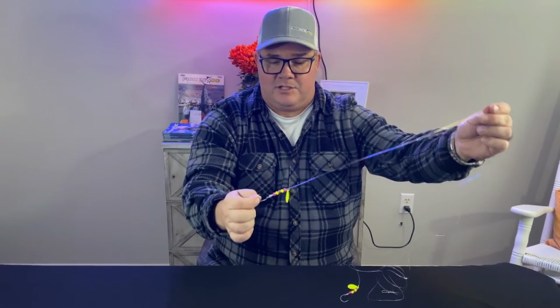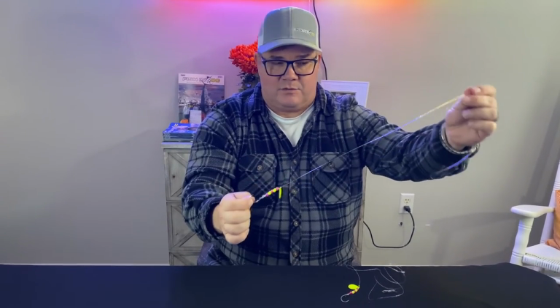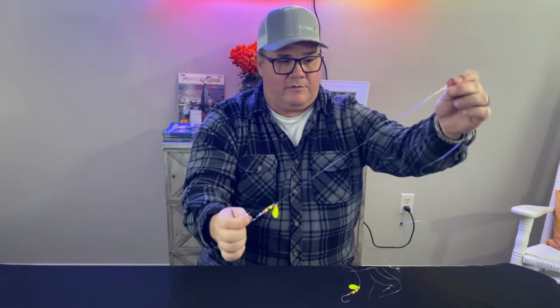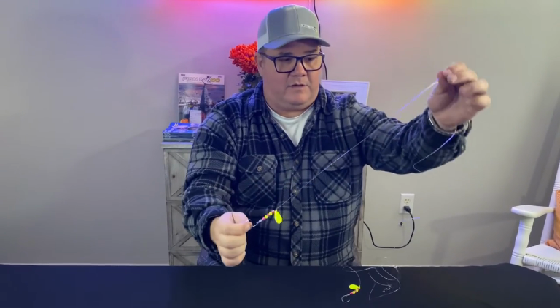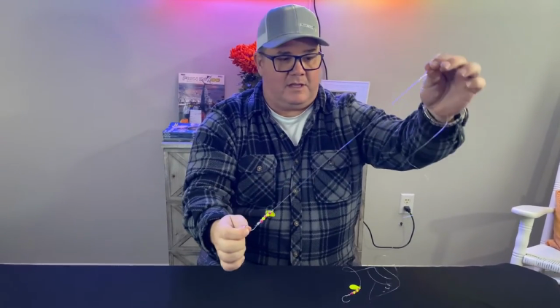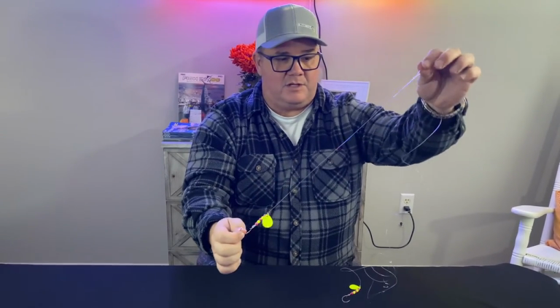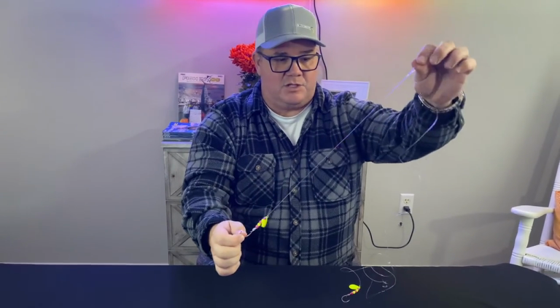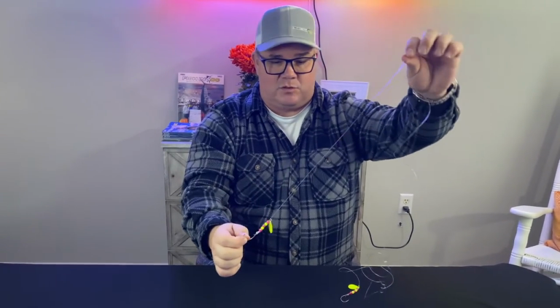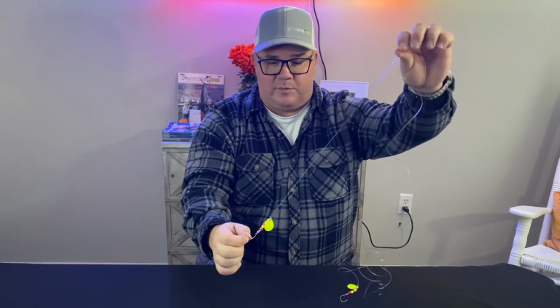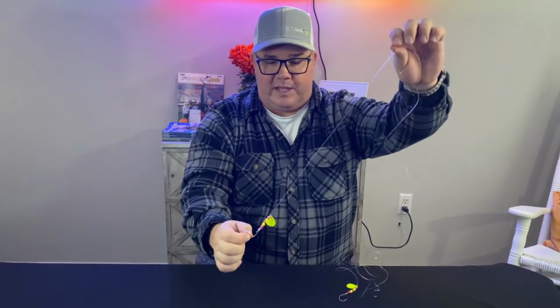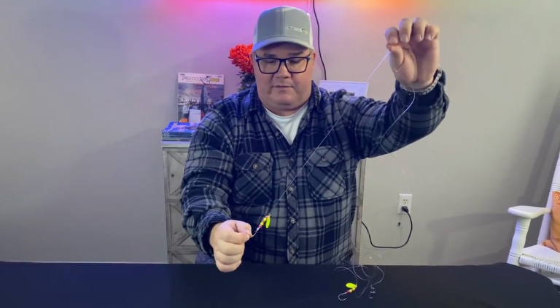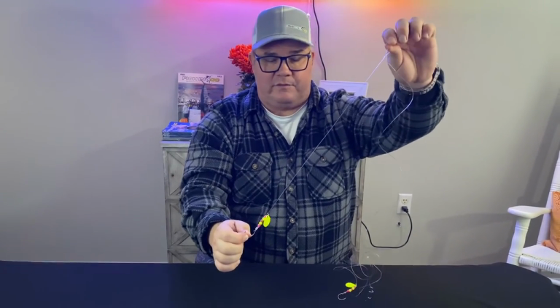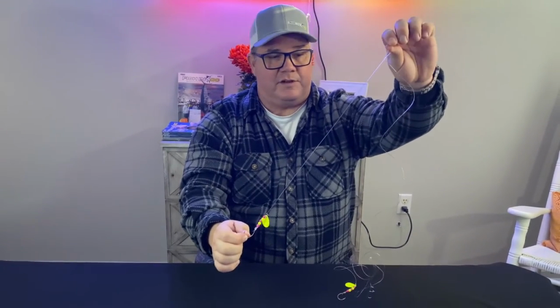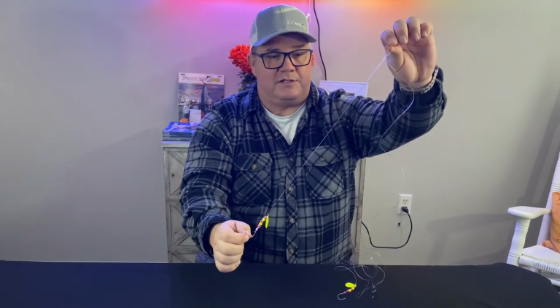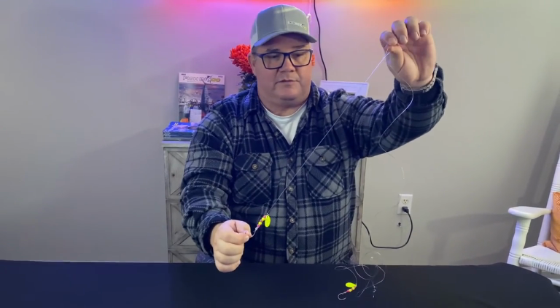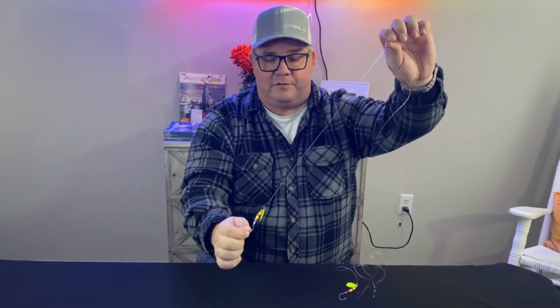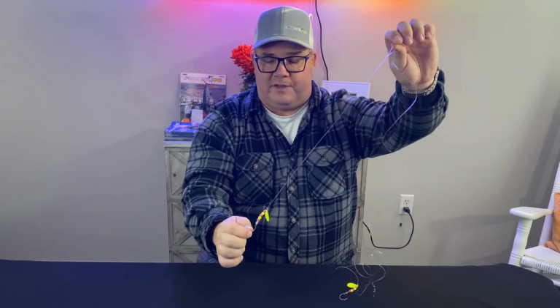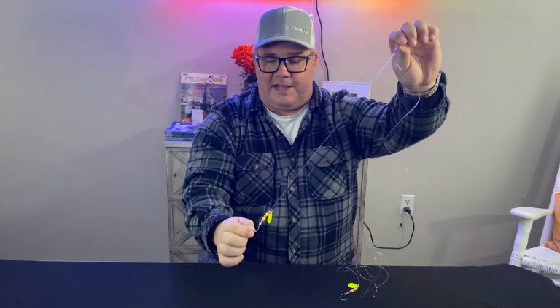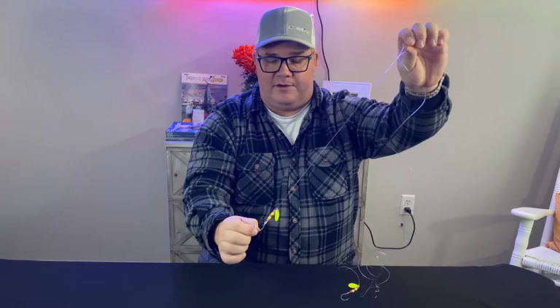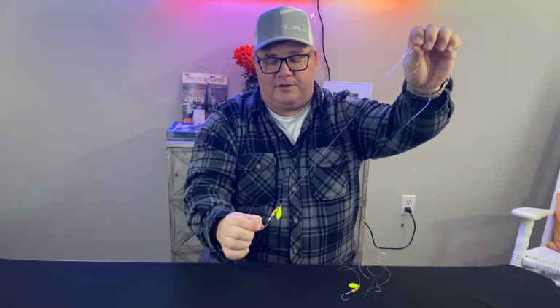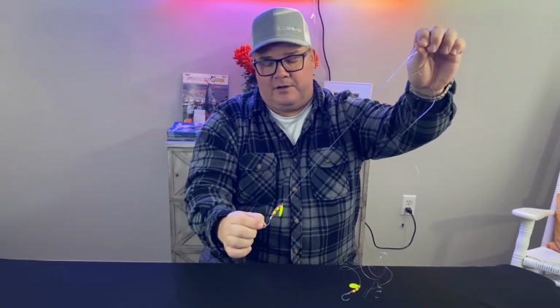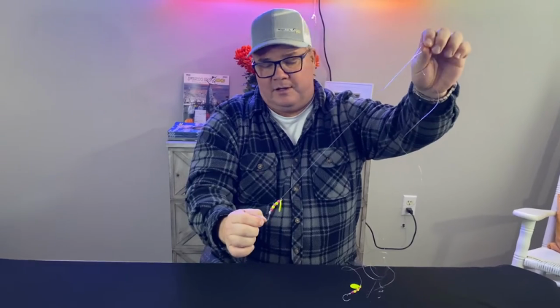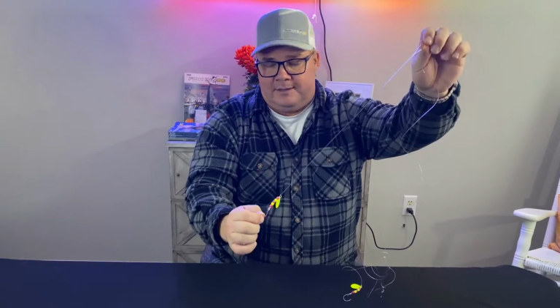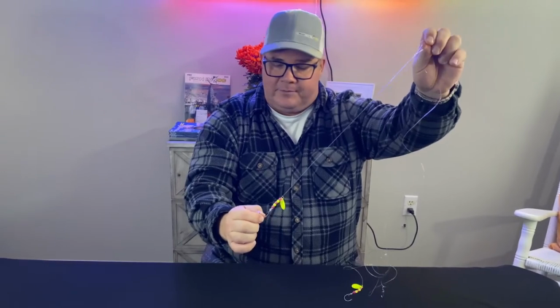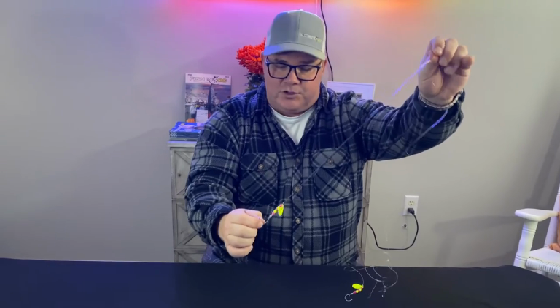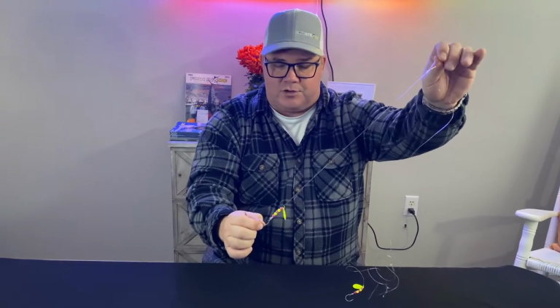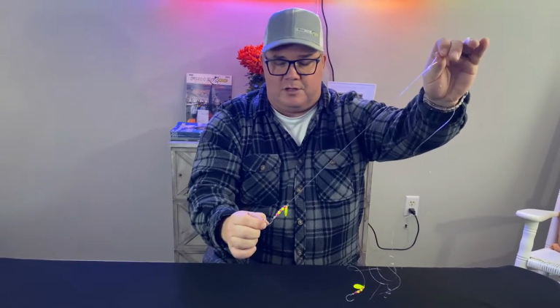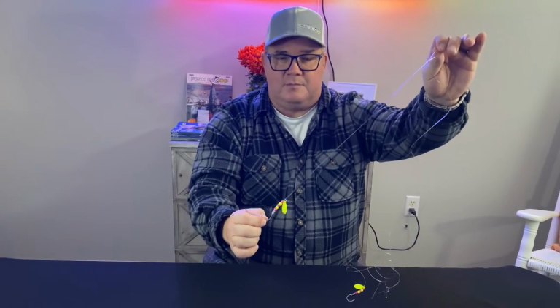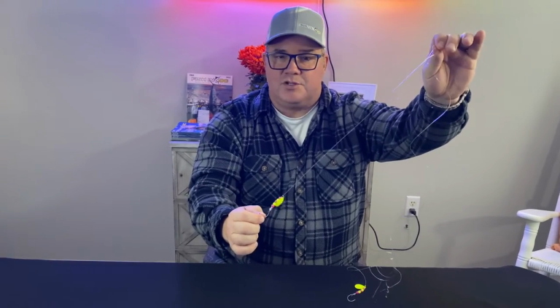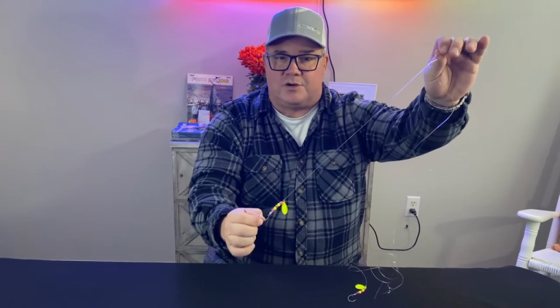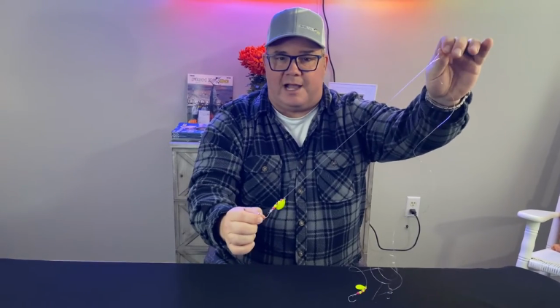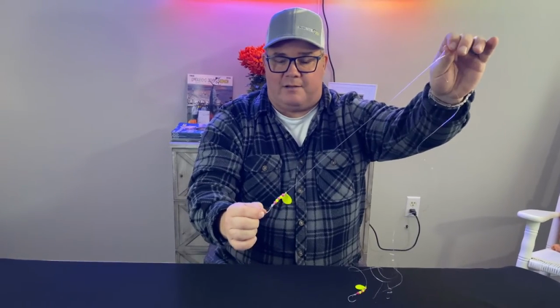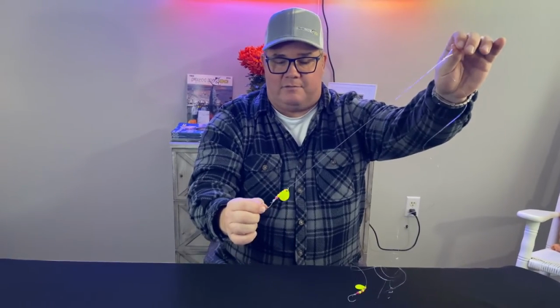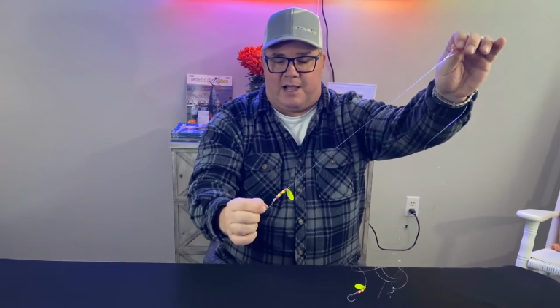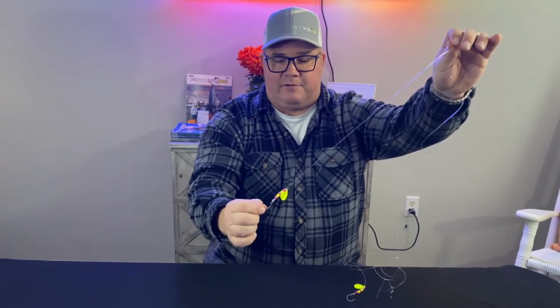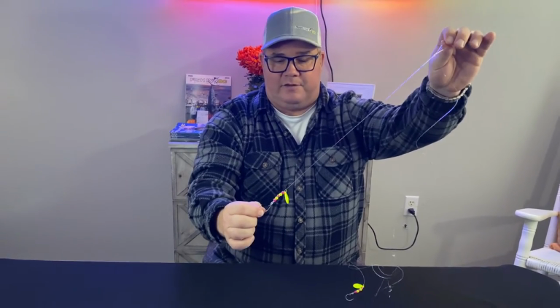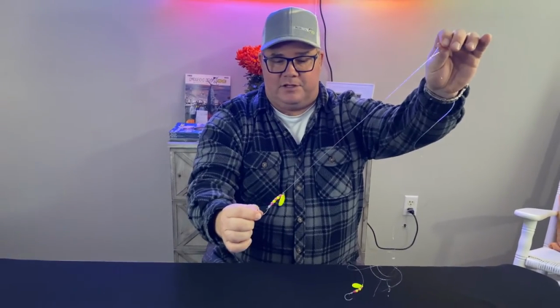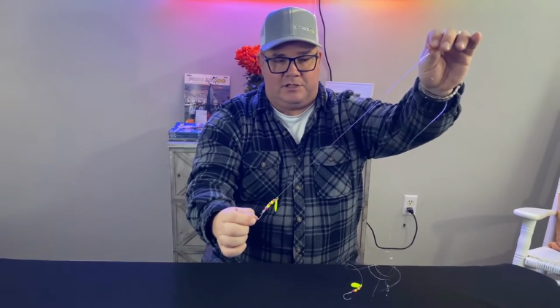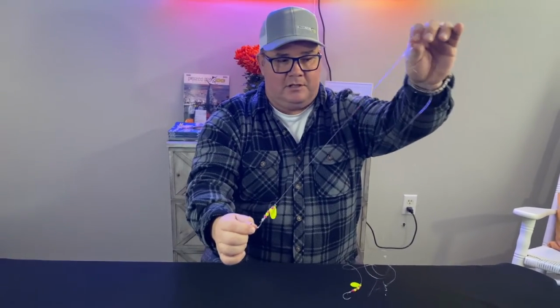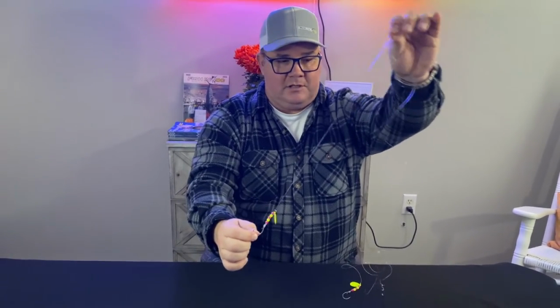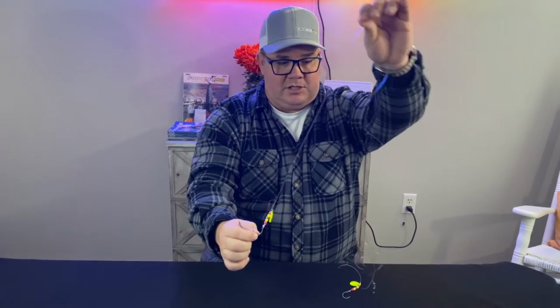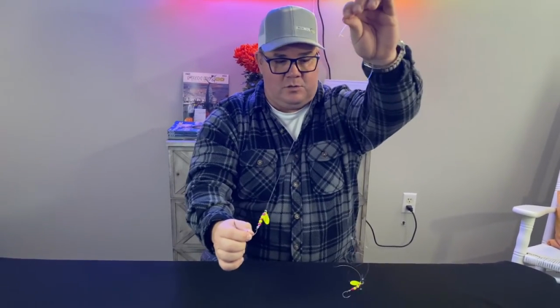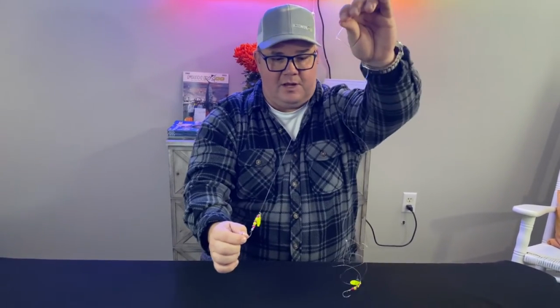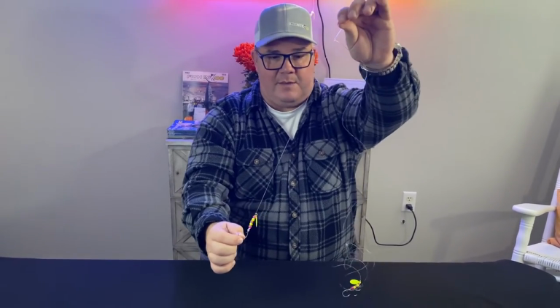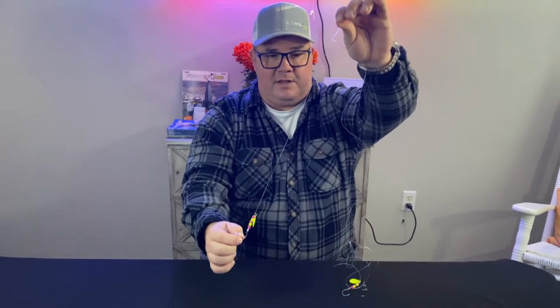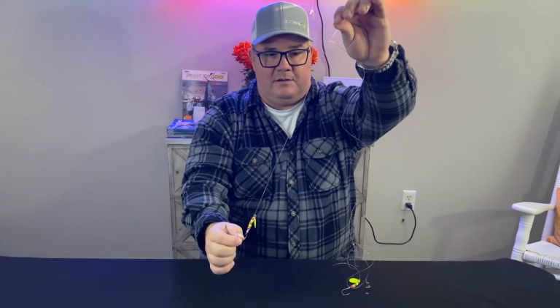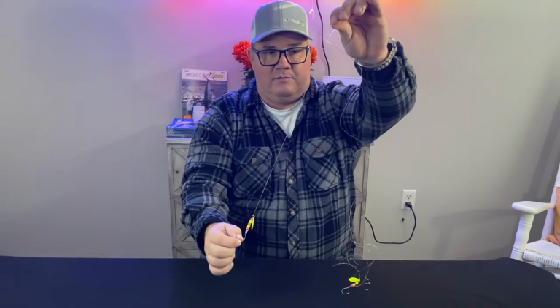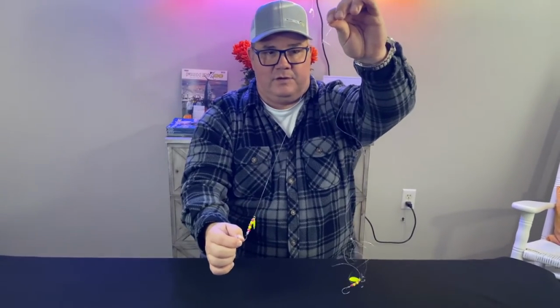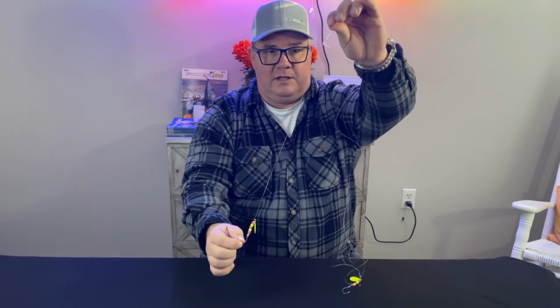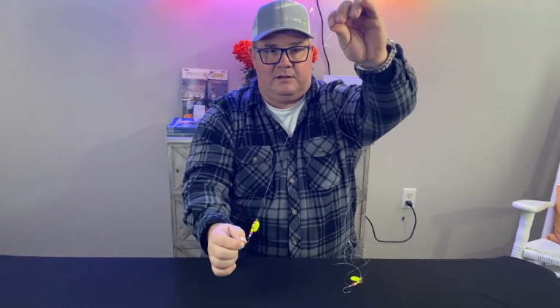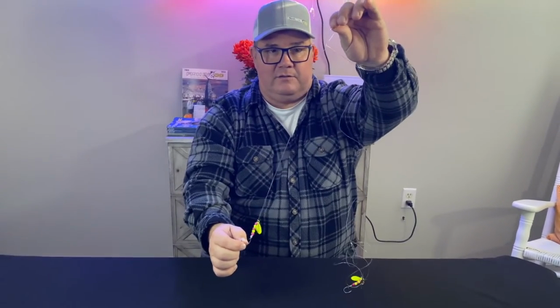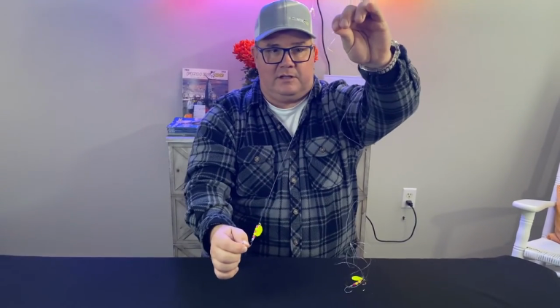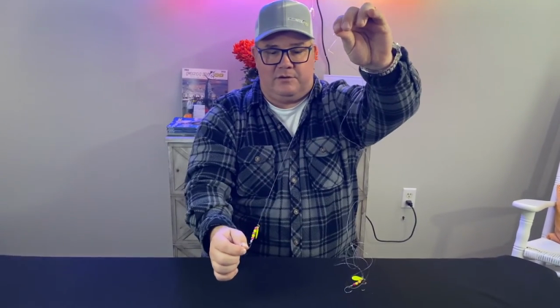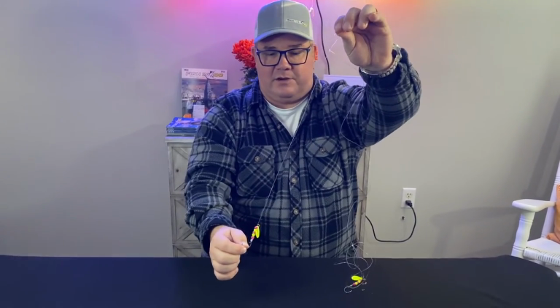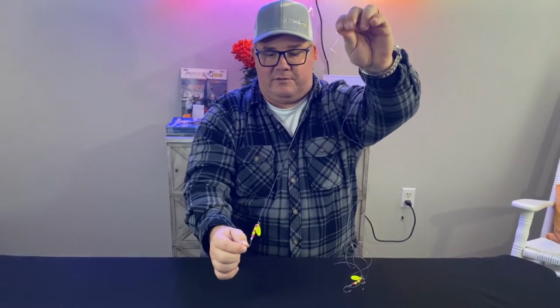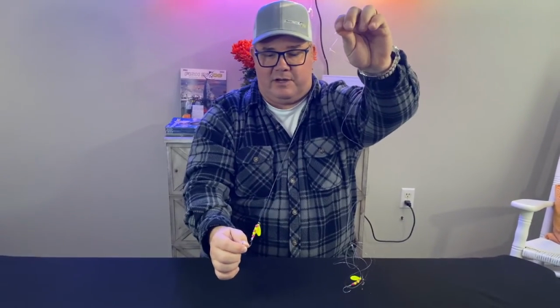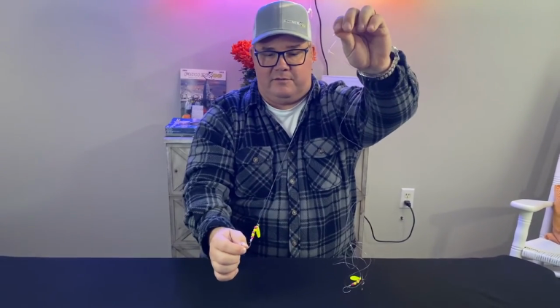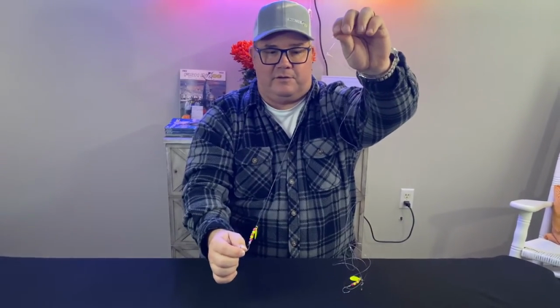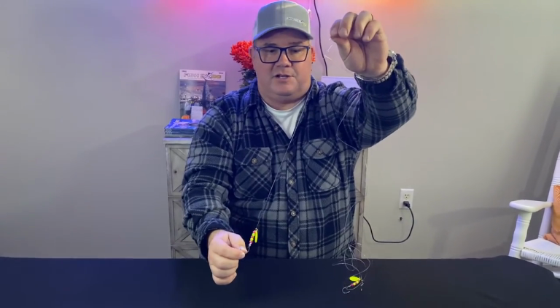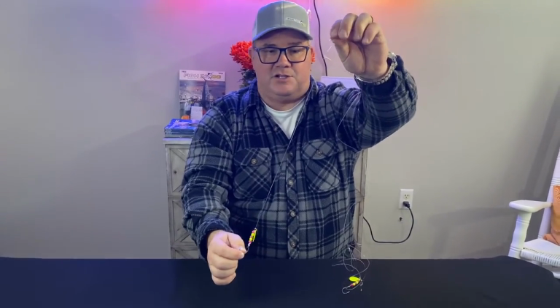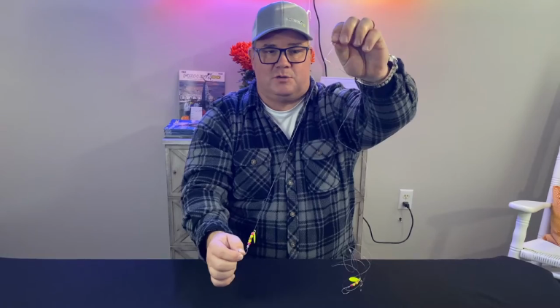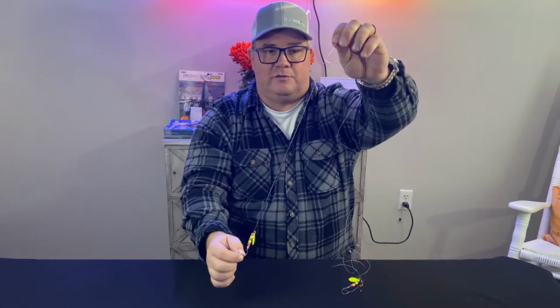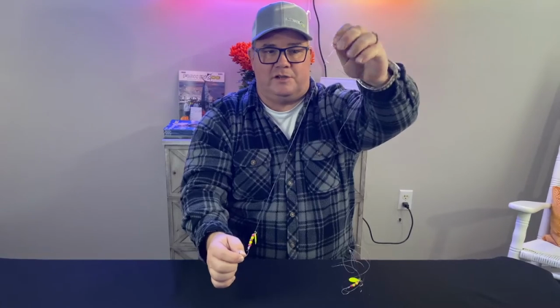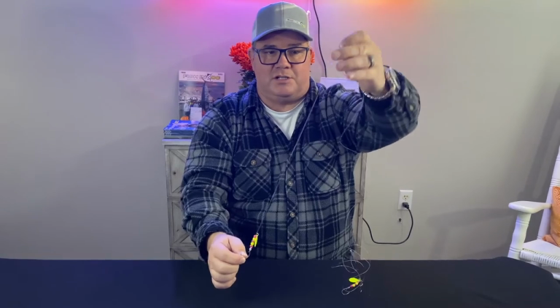Terrific inshore bait for fishing for flounder, drum, trout, rockfish — you name it. Really, really great rig for inshore fishing.